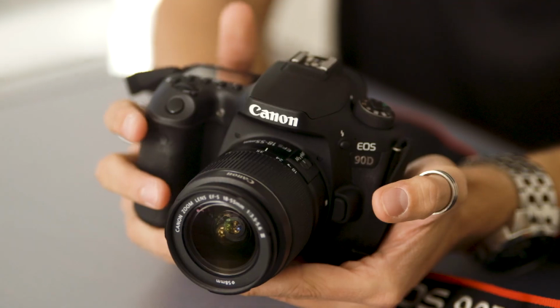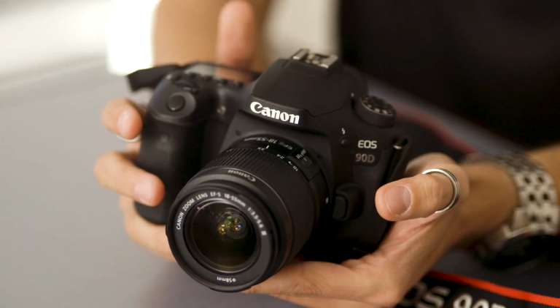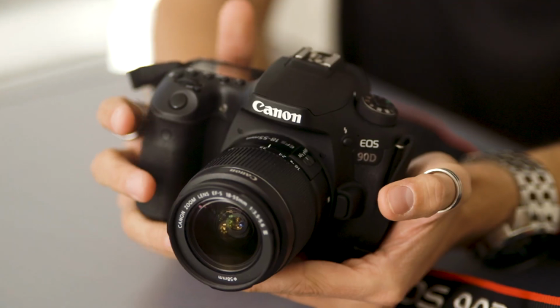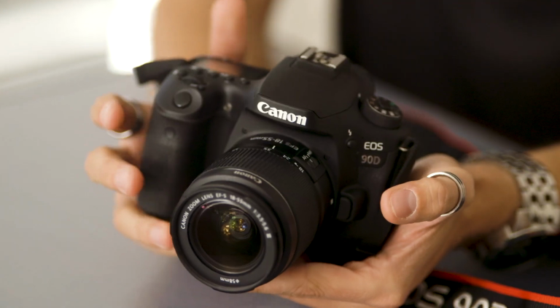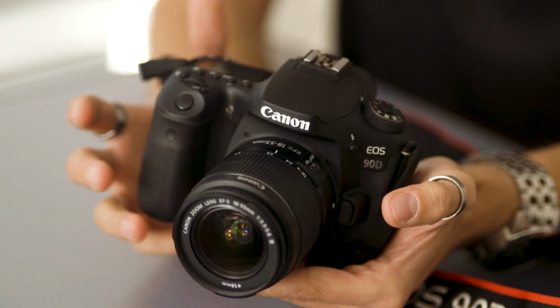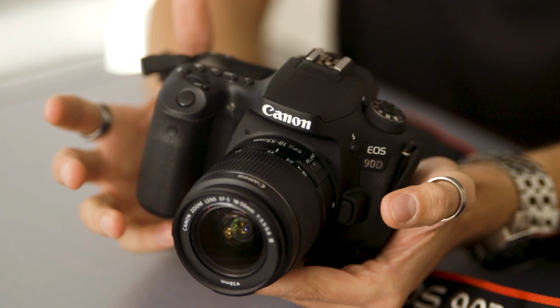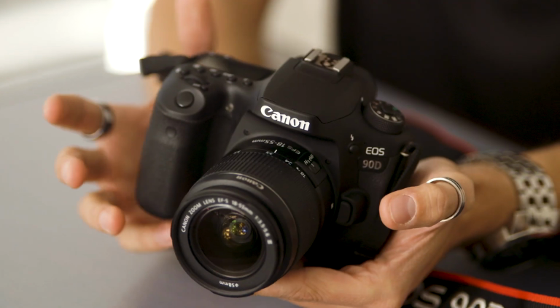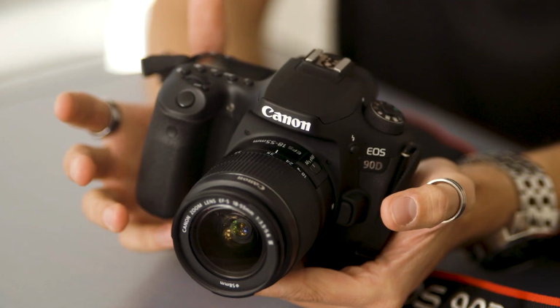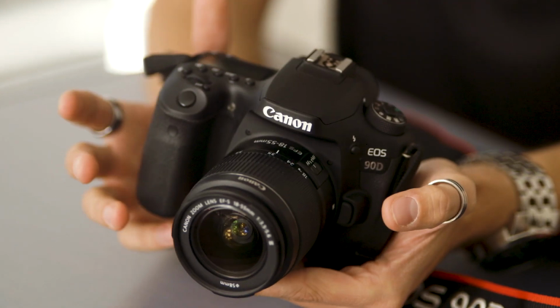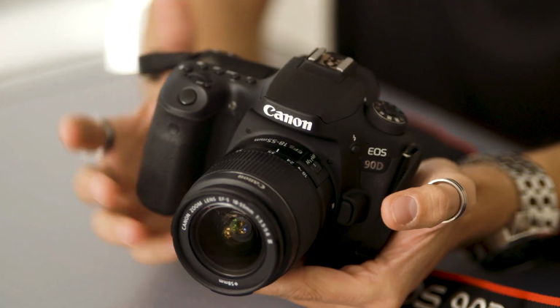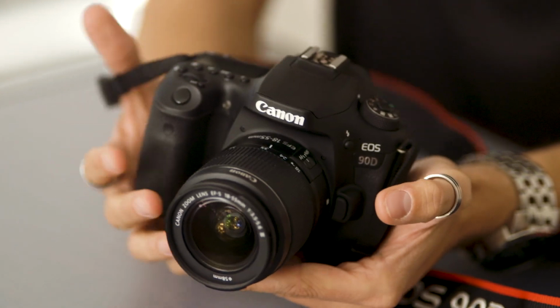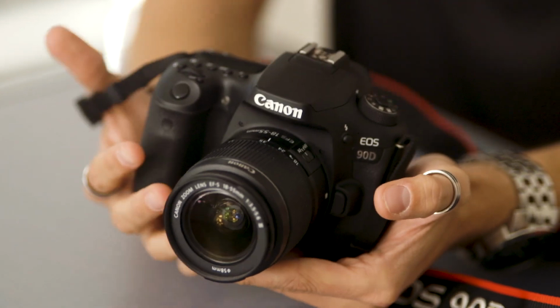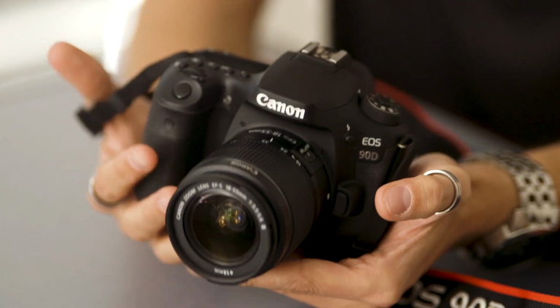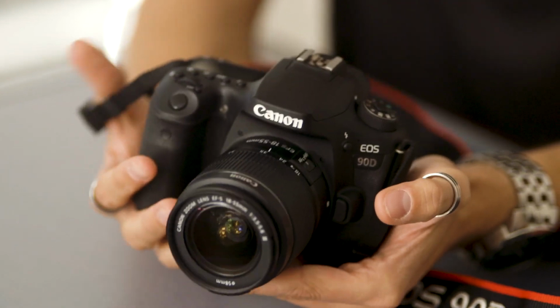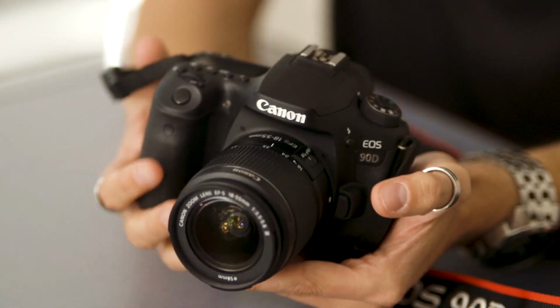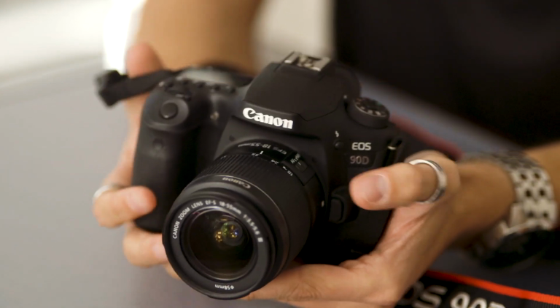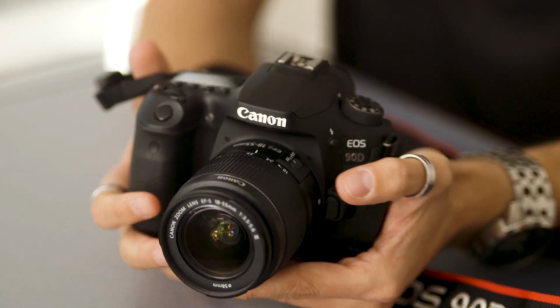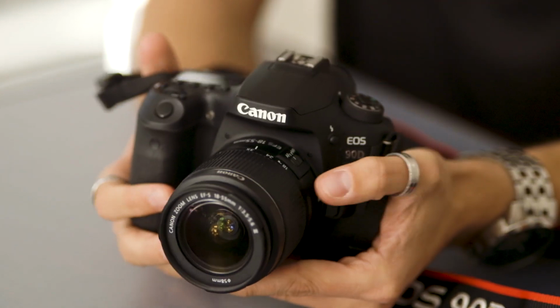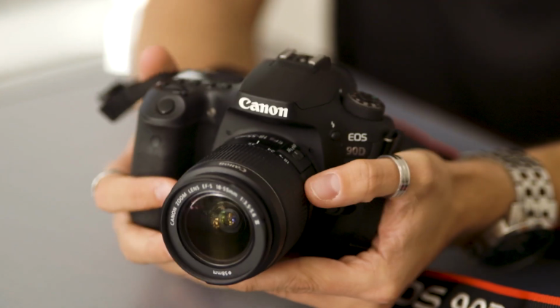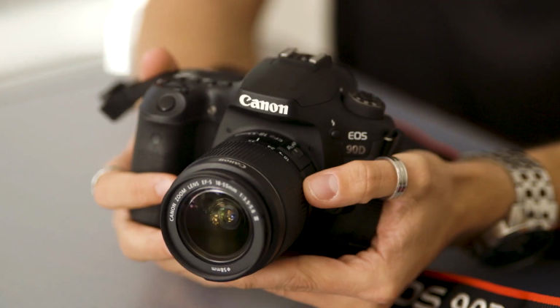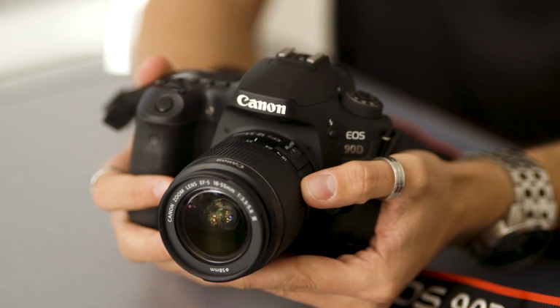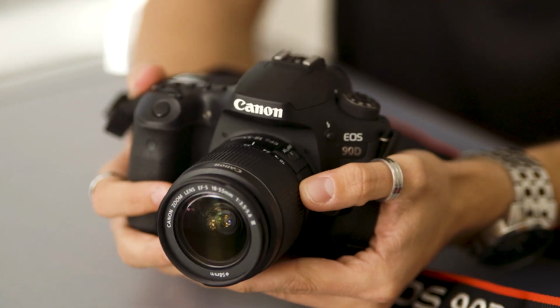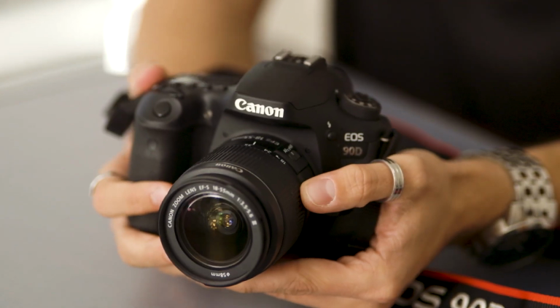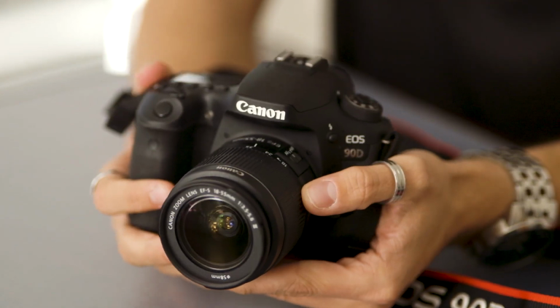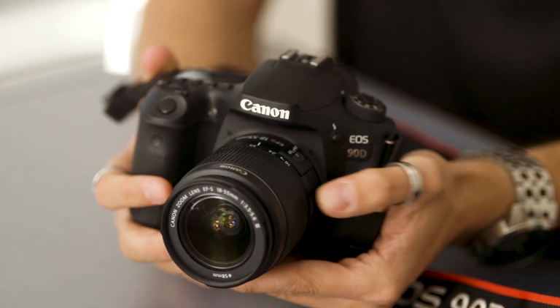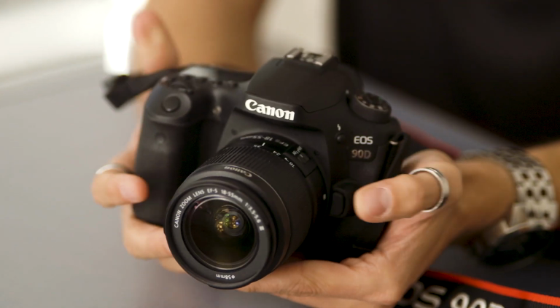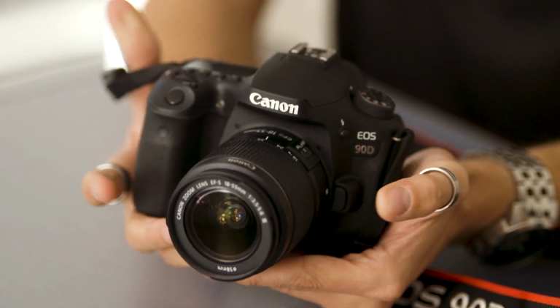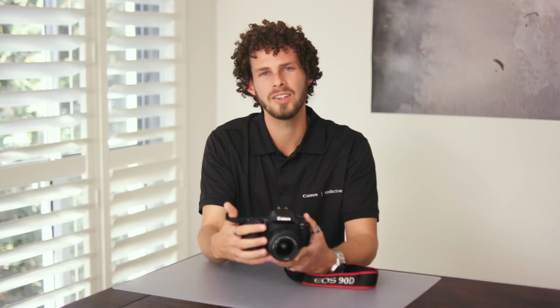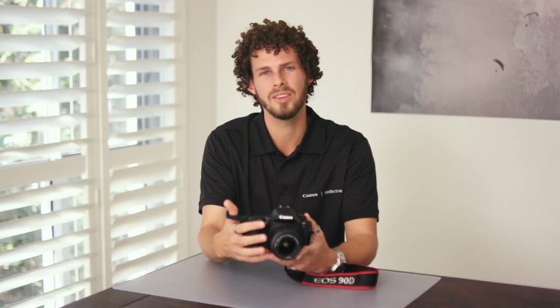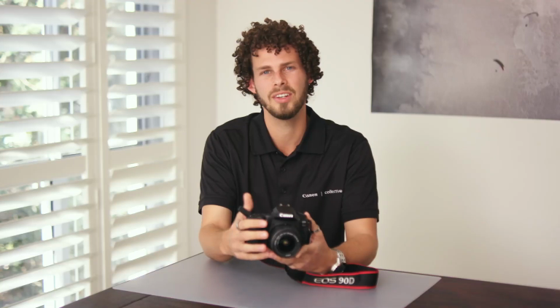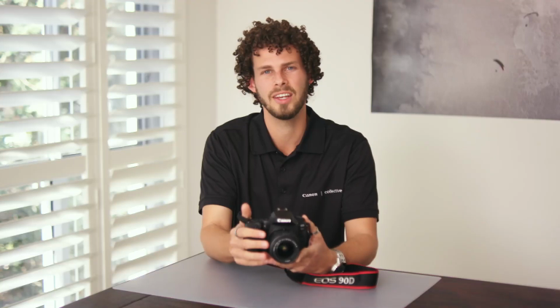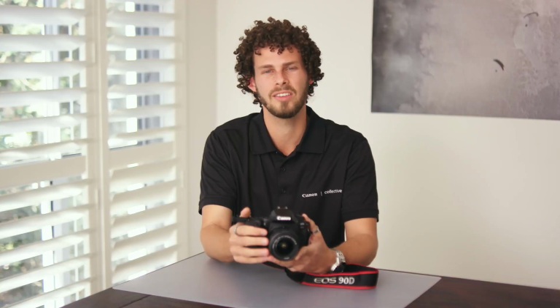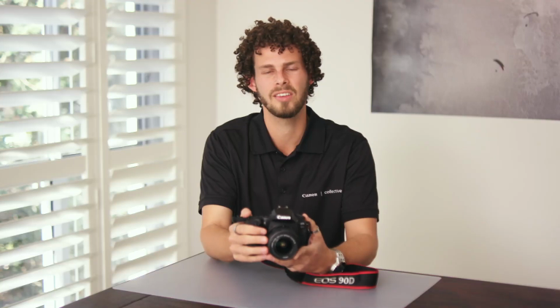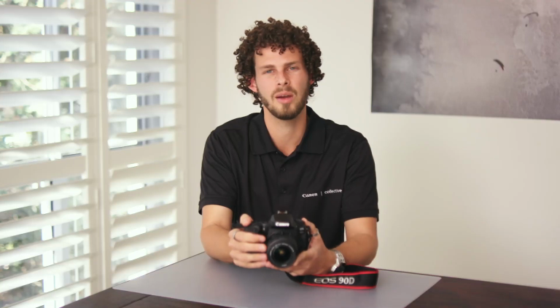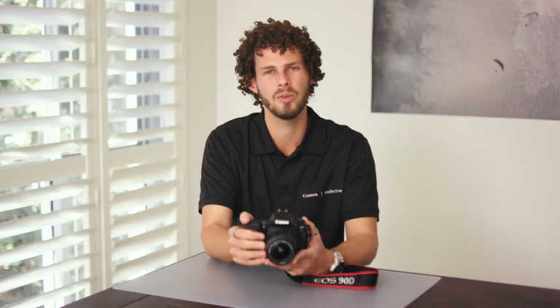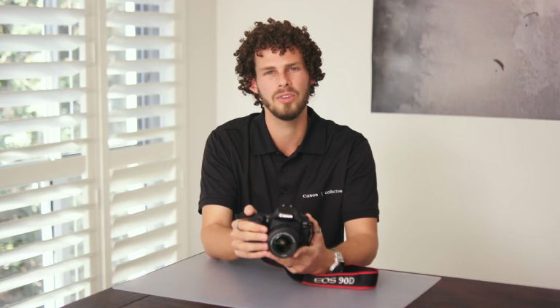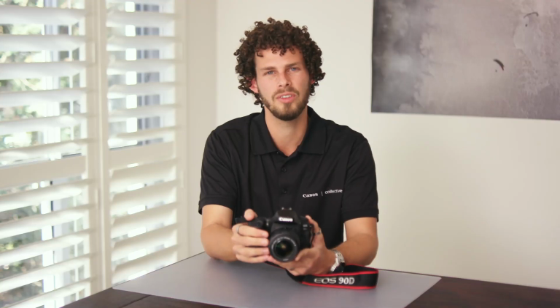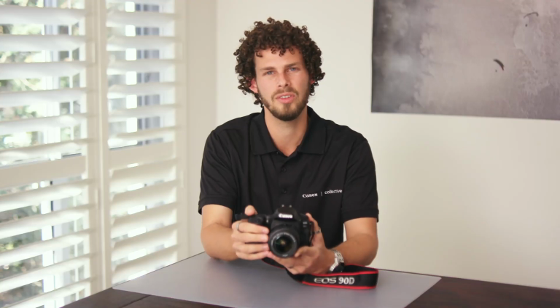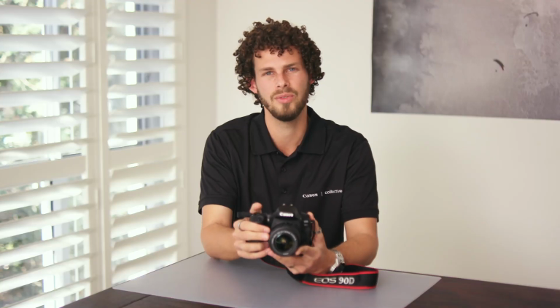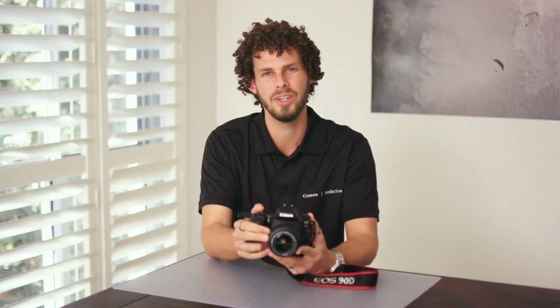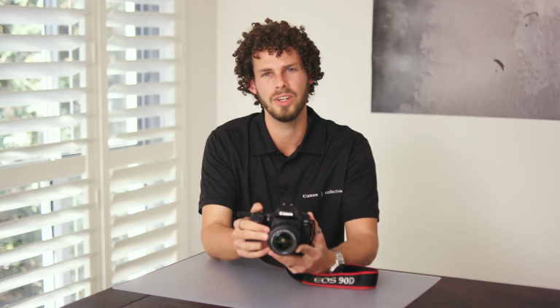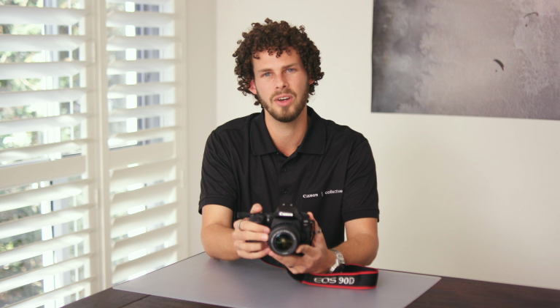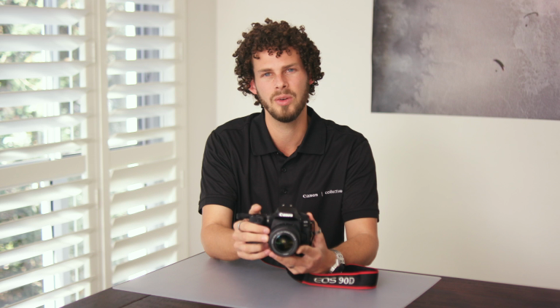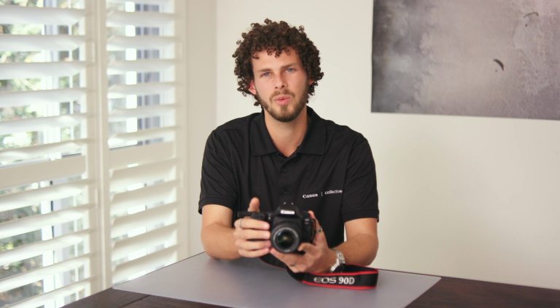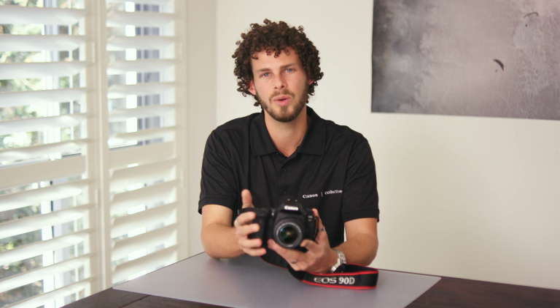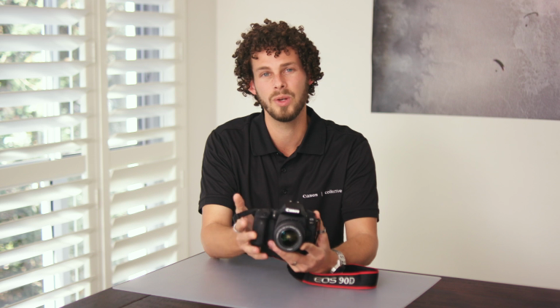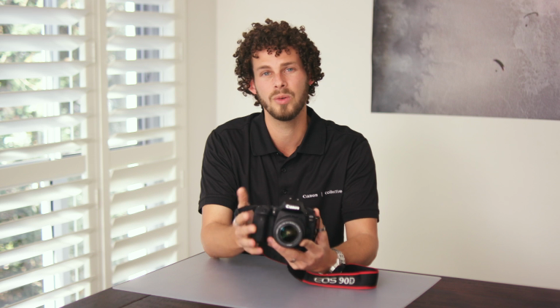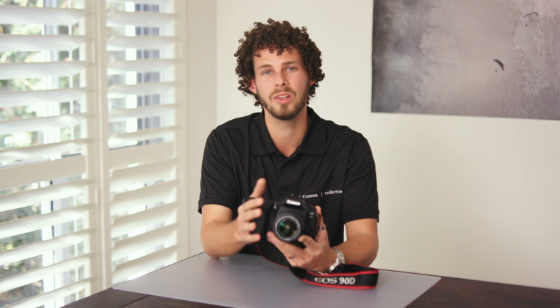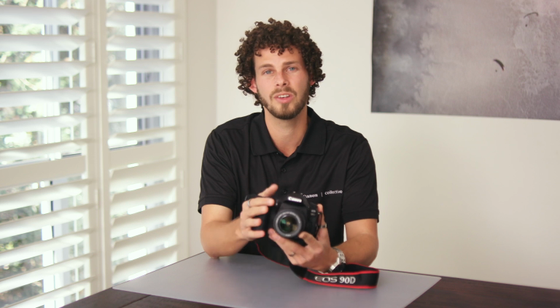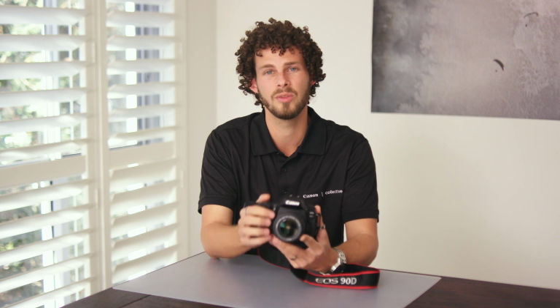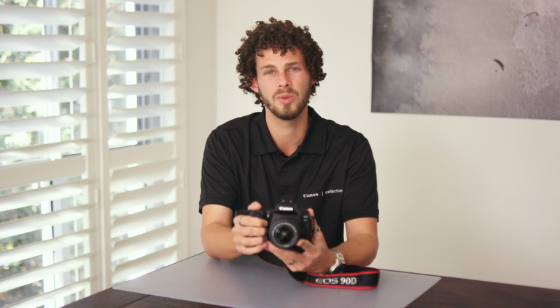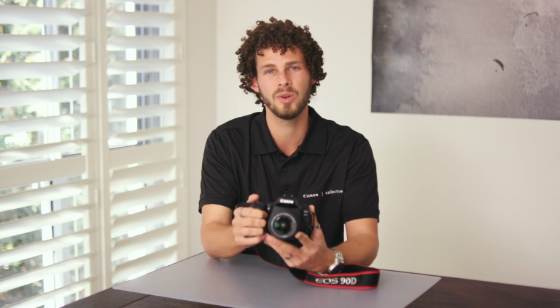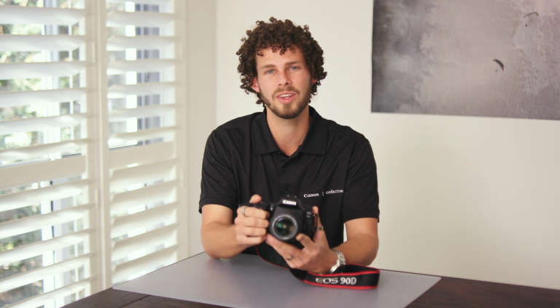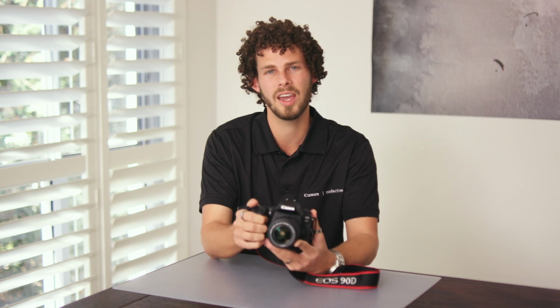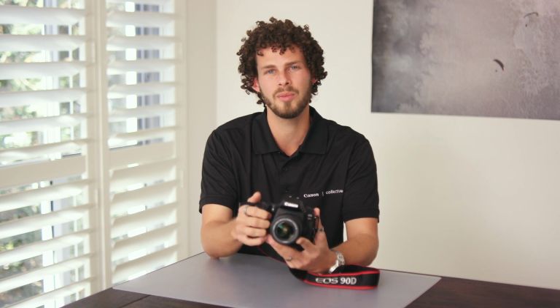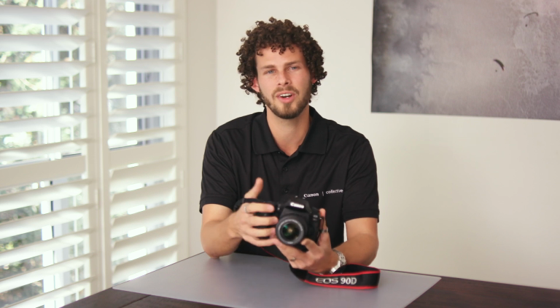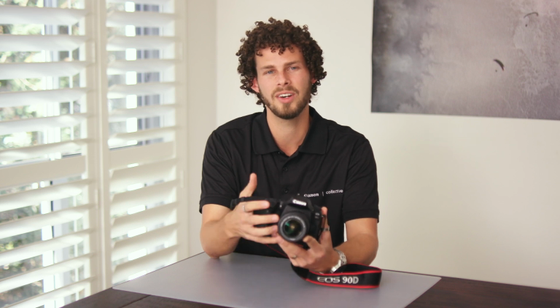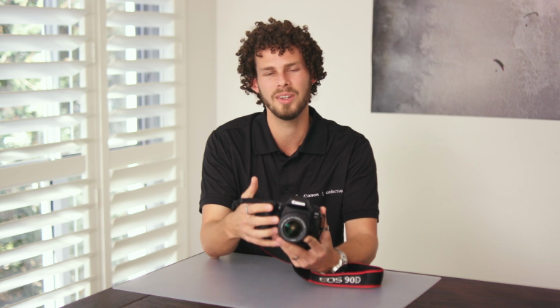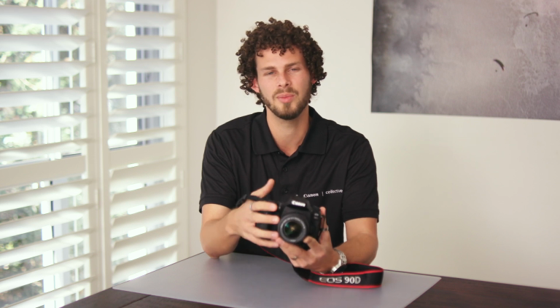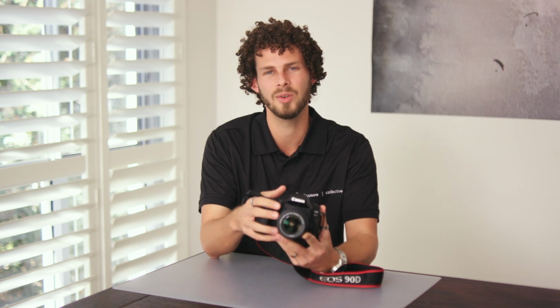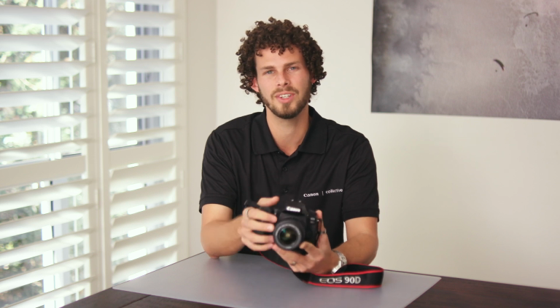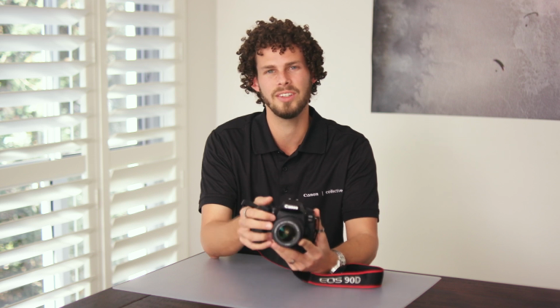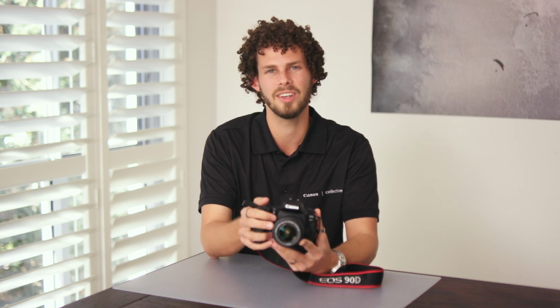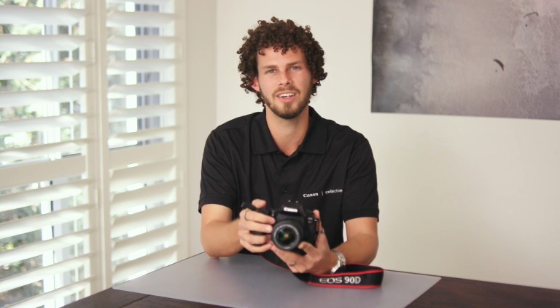If you'd like to learn more about the EOS 90D, click on the next camera assist video where we will explore the camera in more detail.